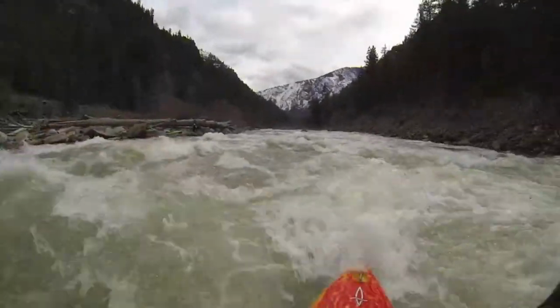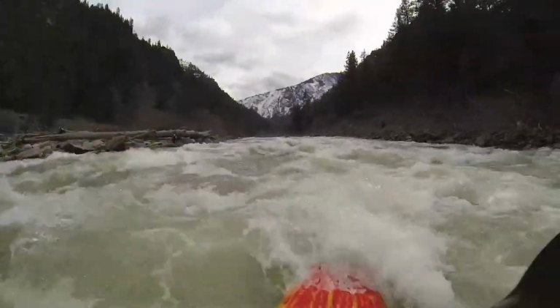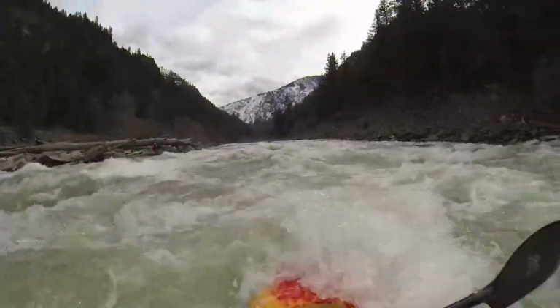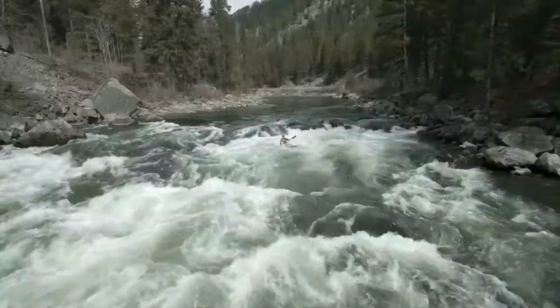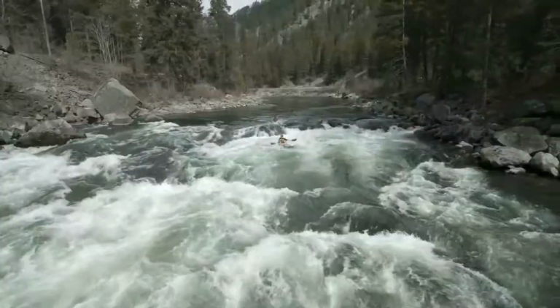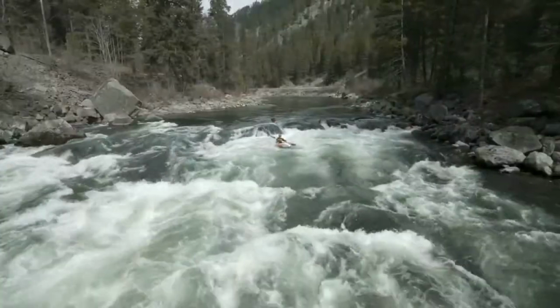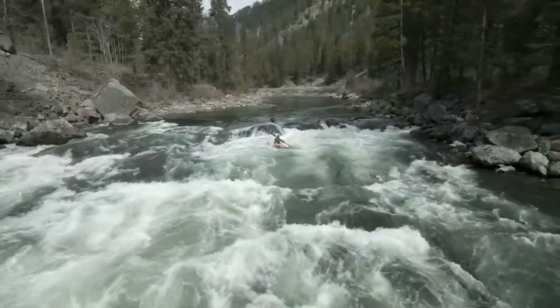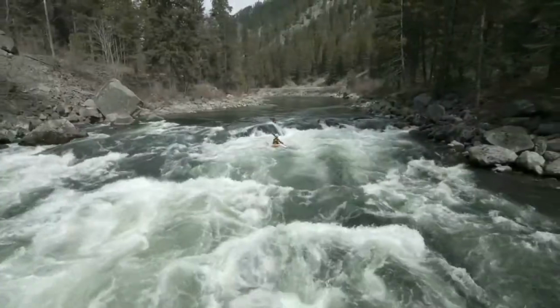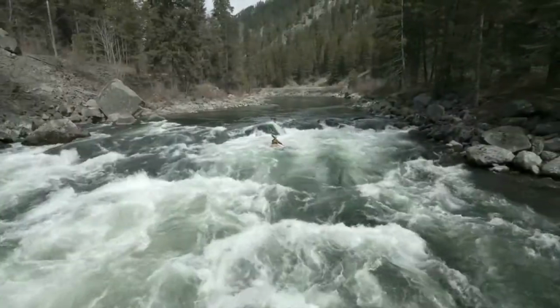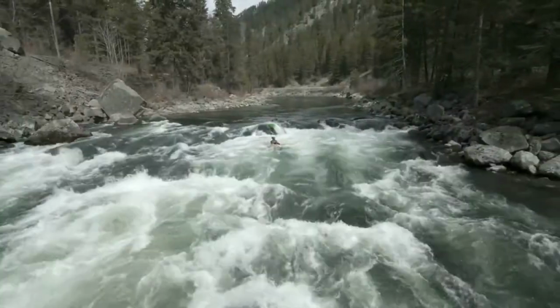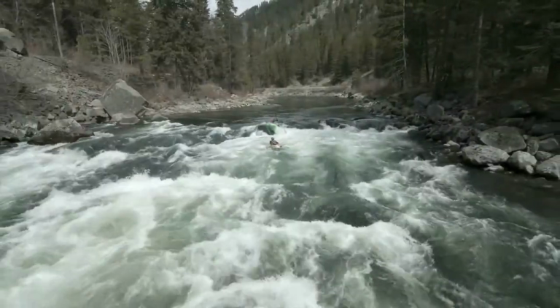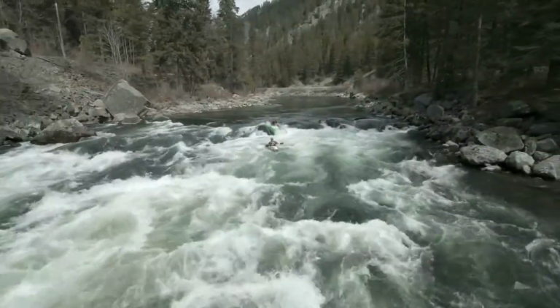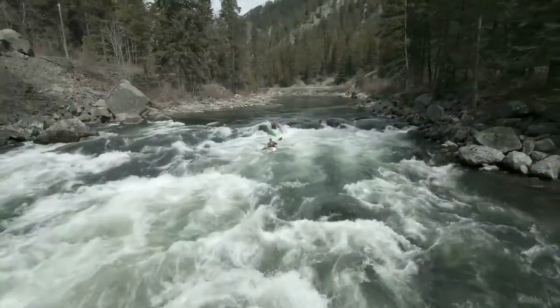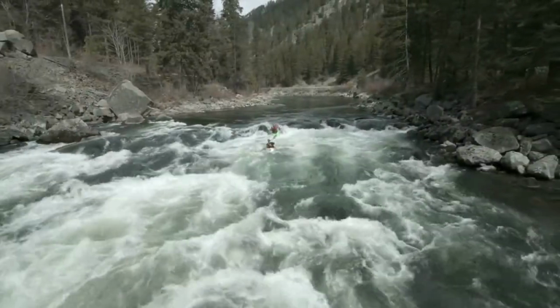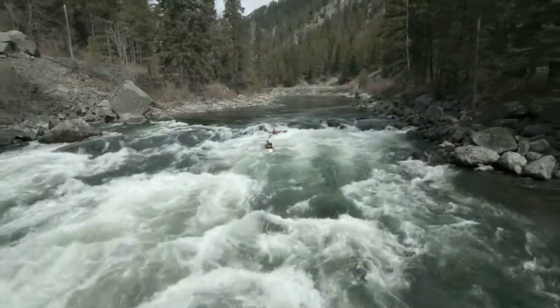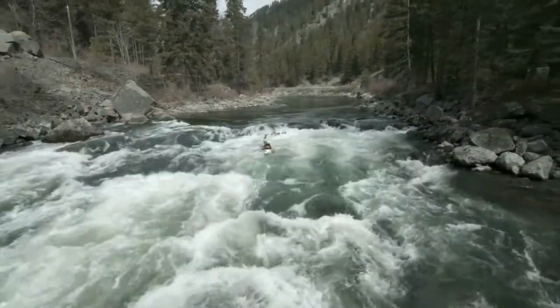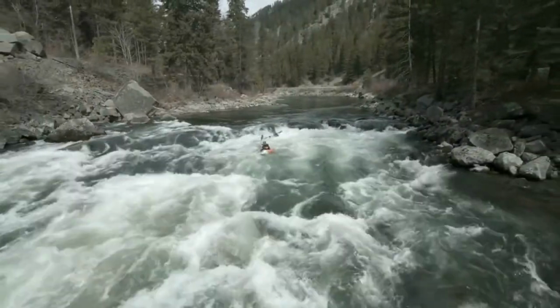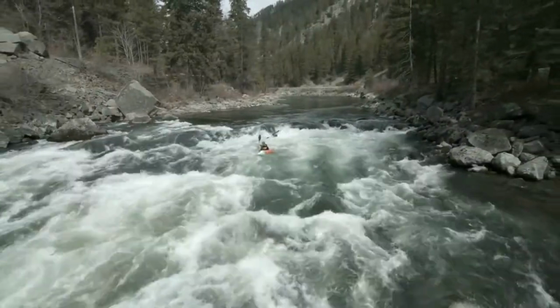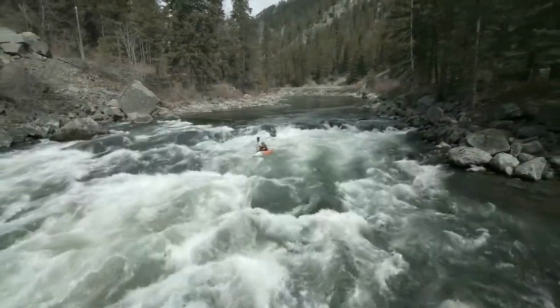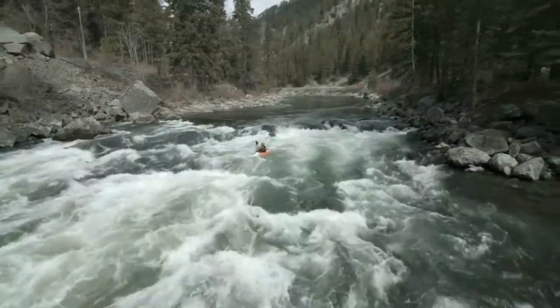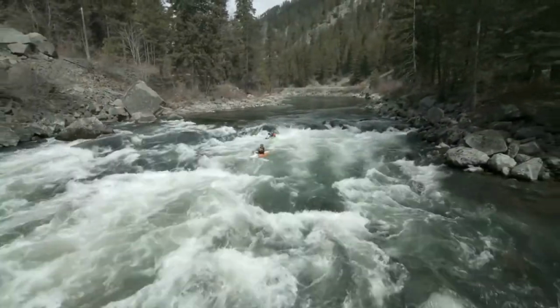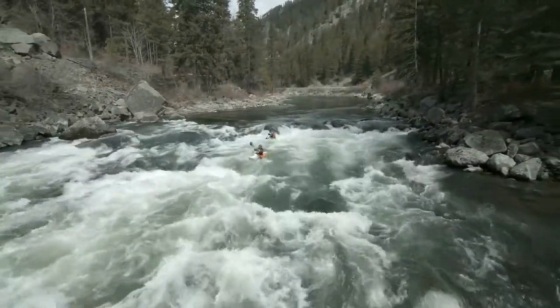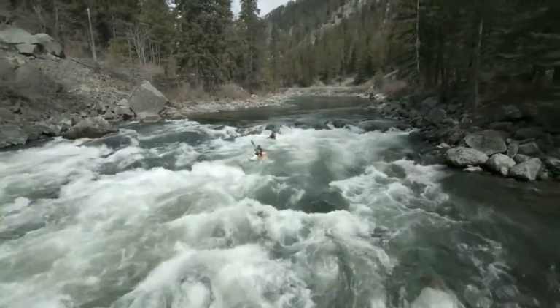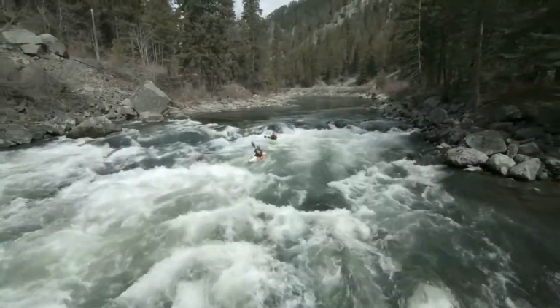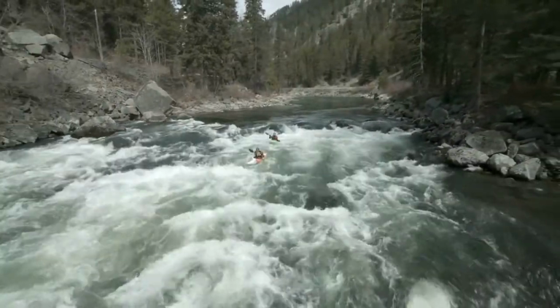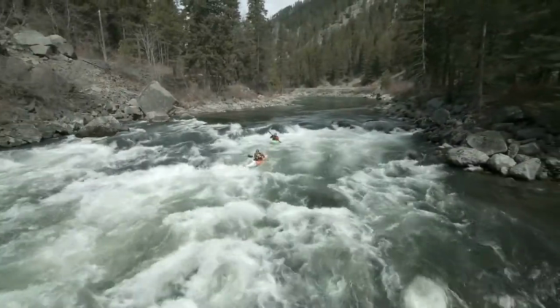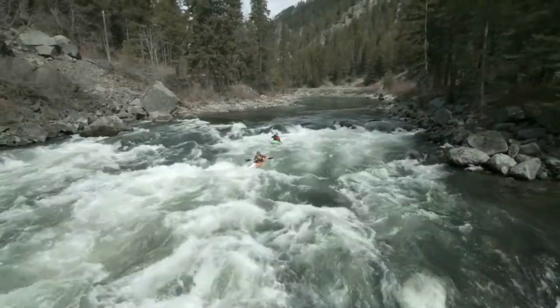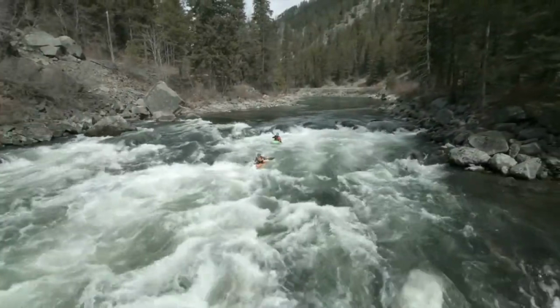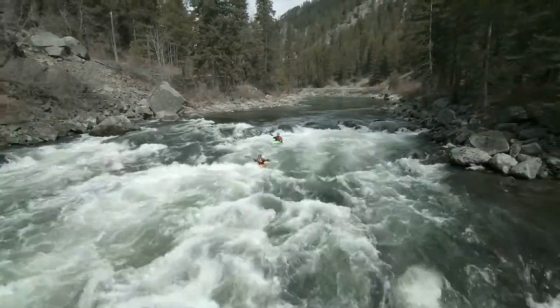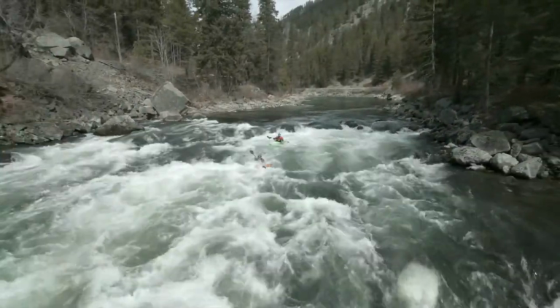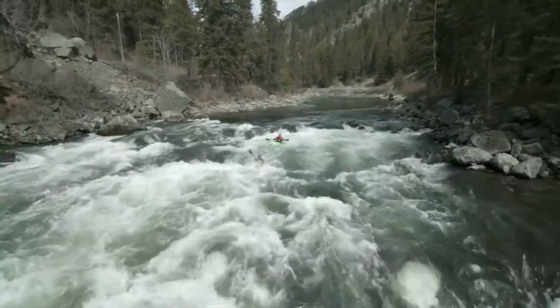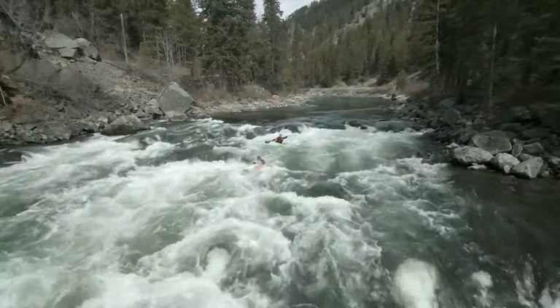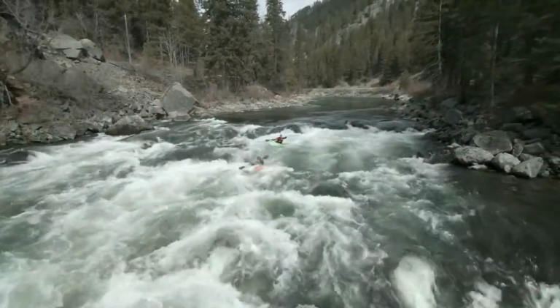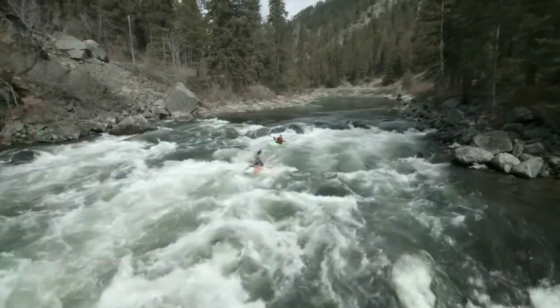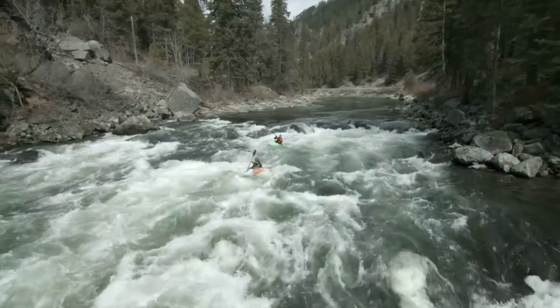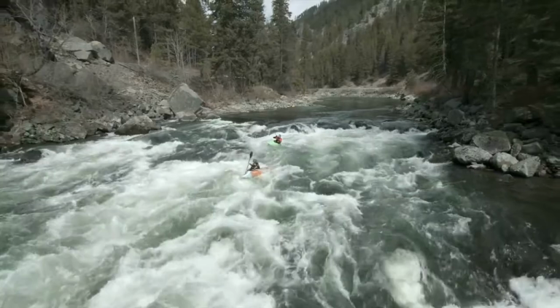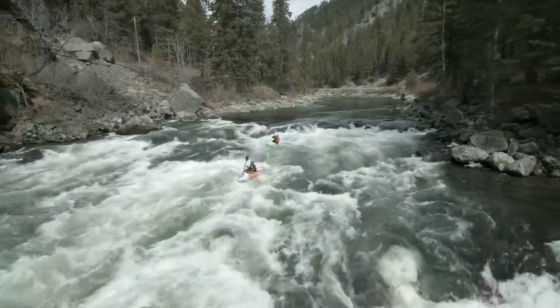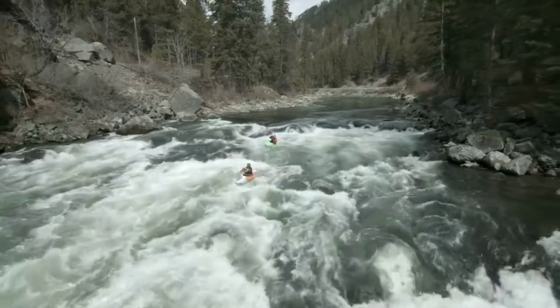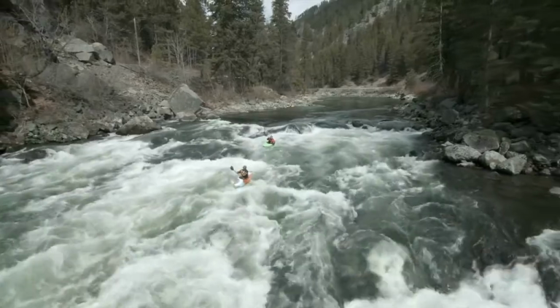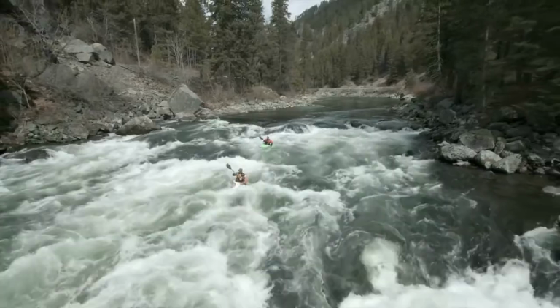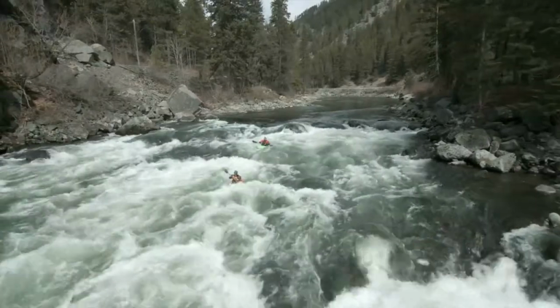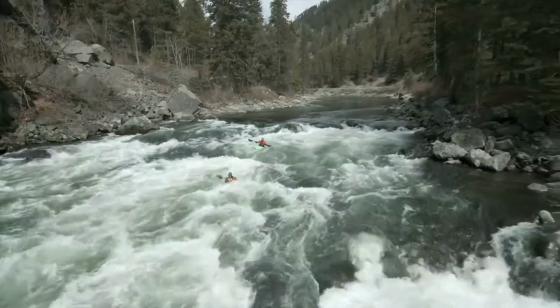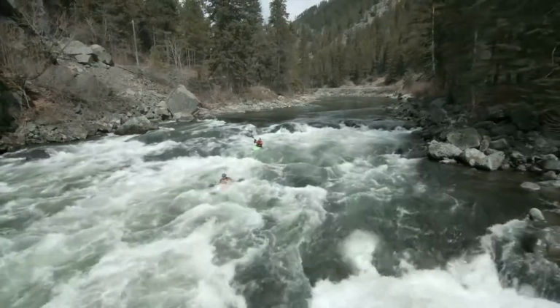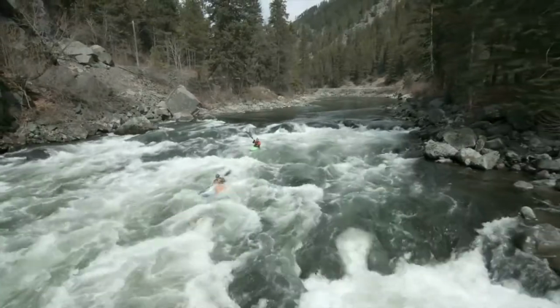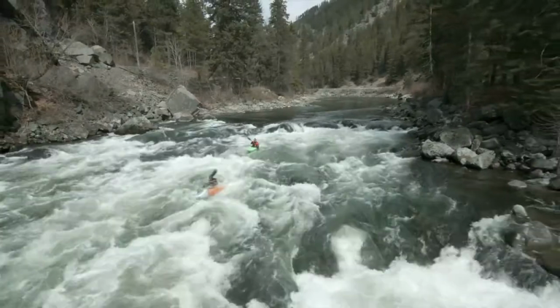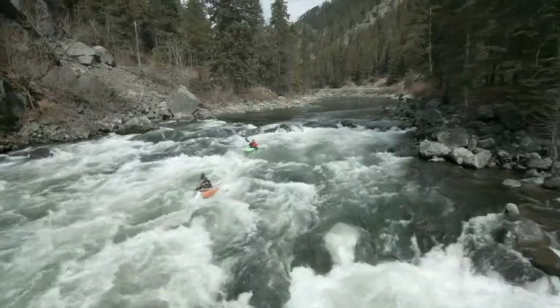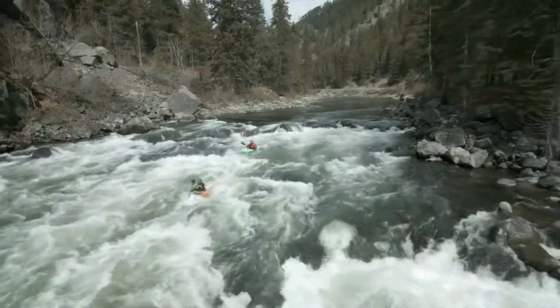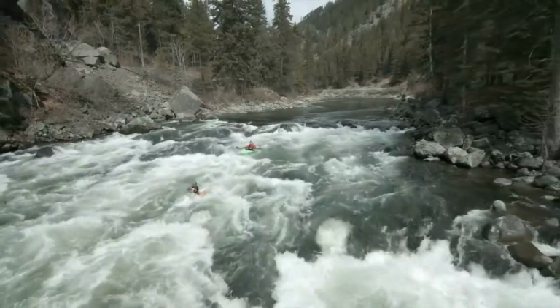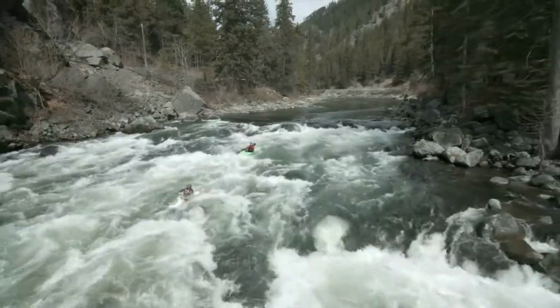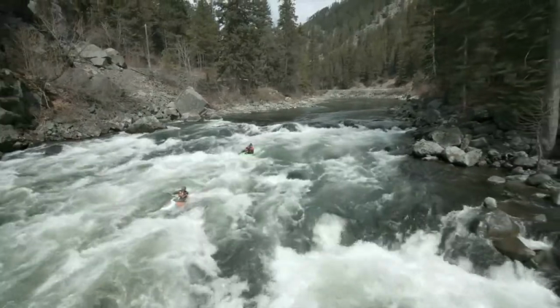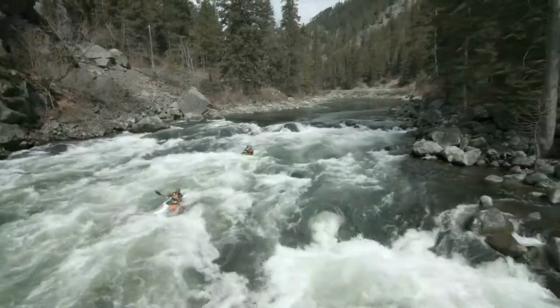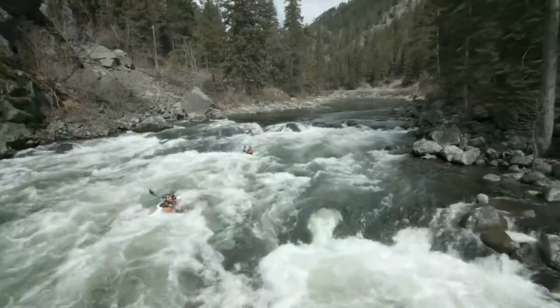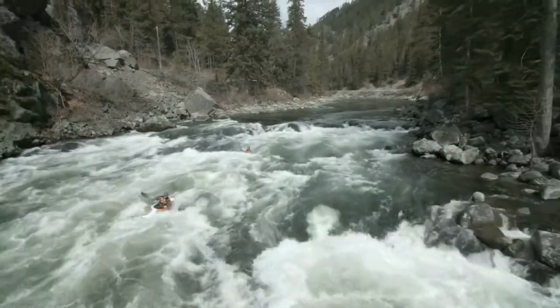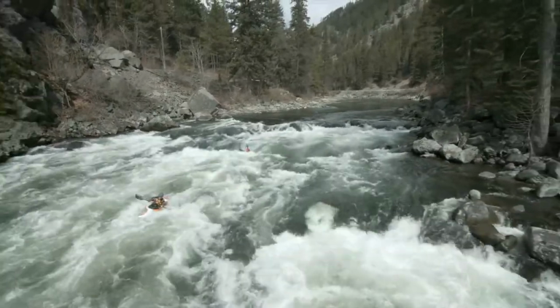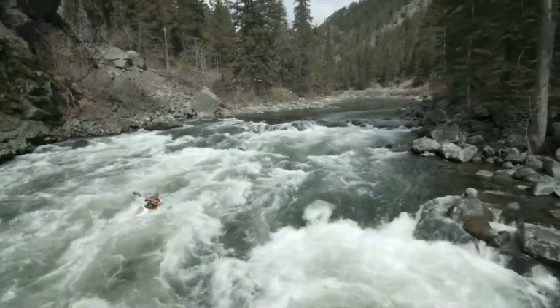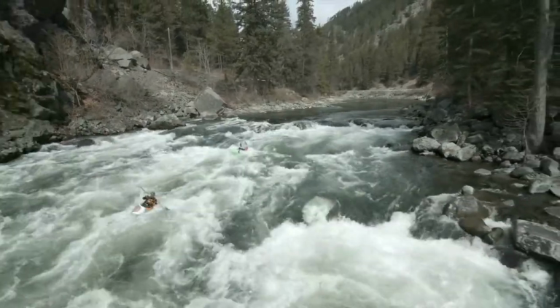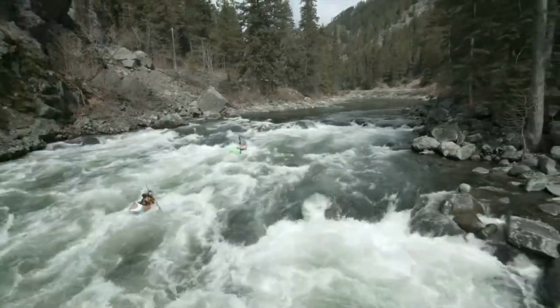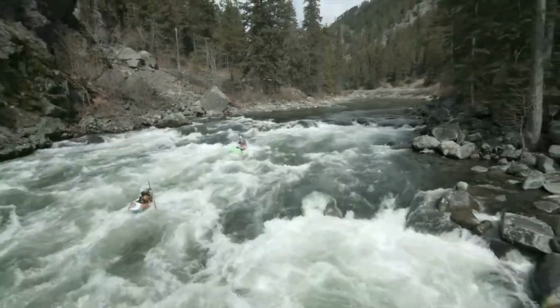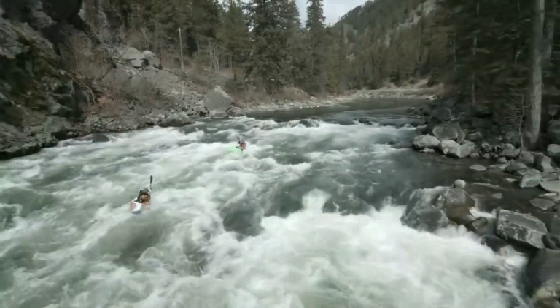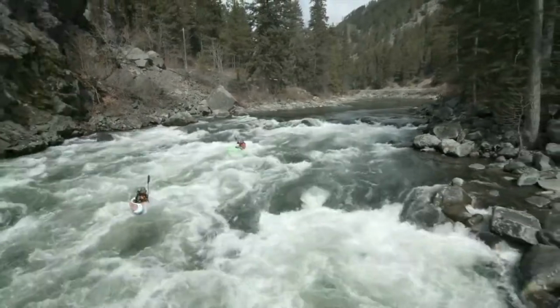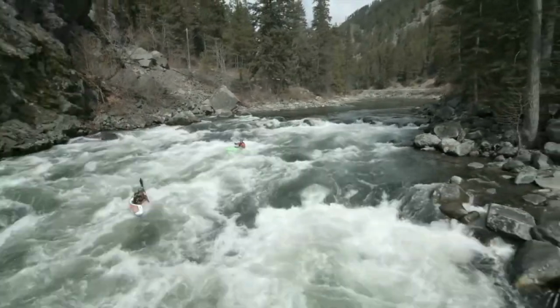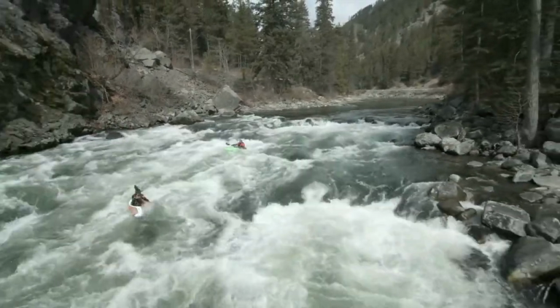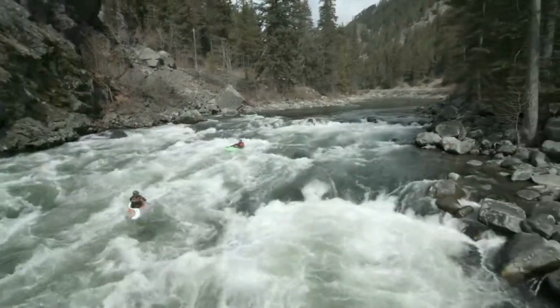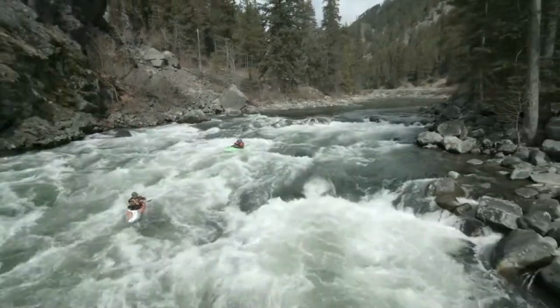The Dagger Axiom redefines the classic river runner, adding edges and more rocker for slicey, carving, and crisp river running.